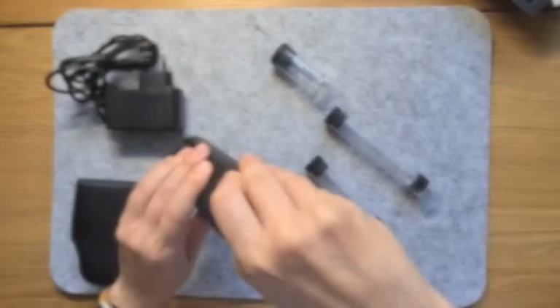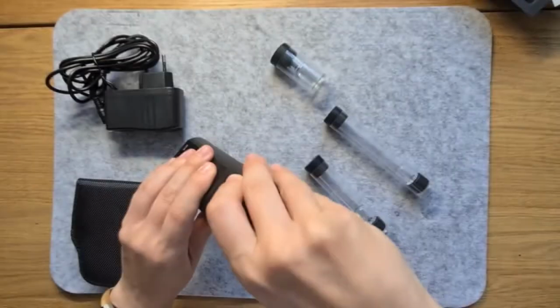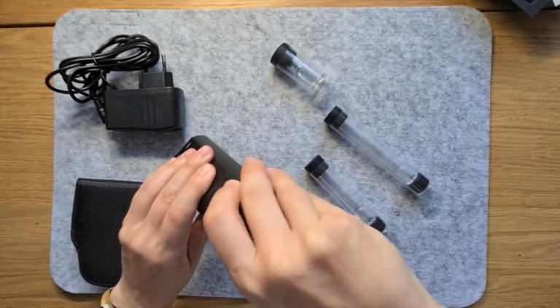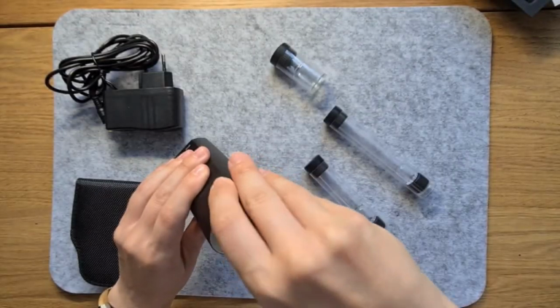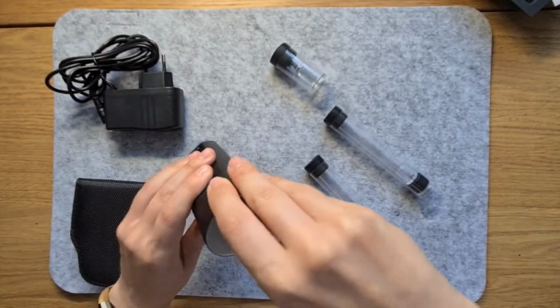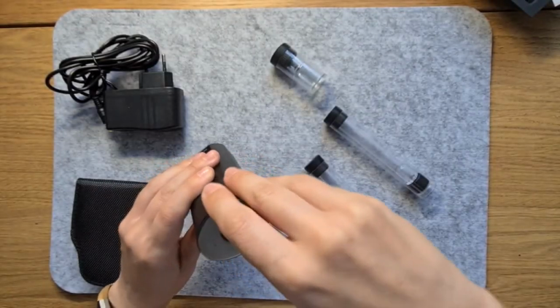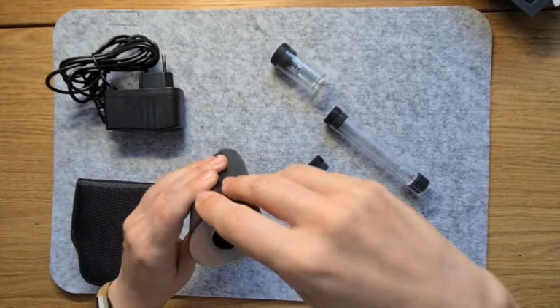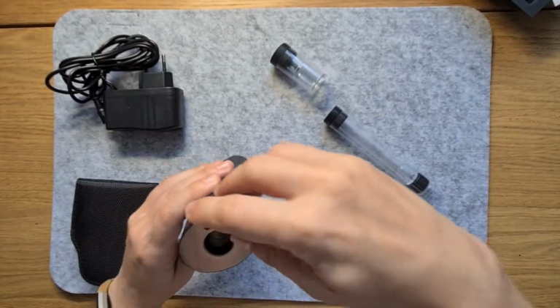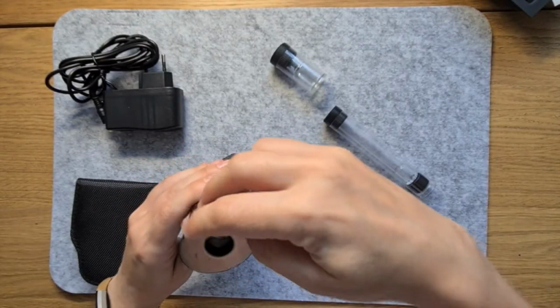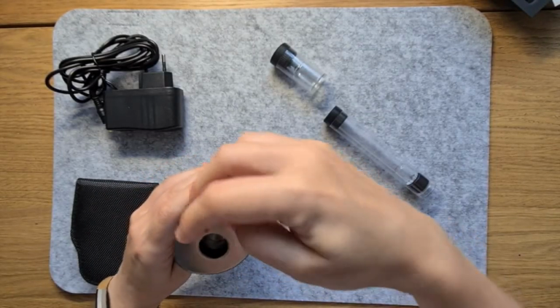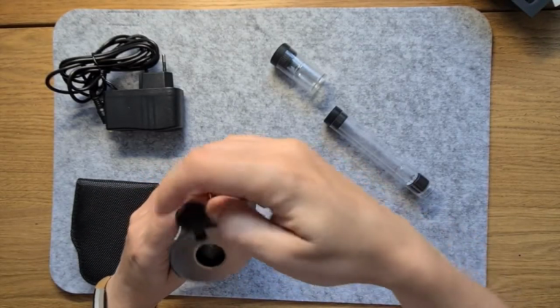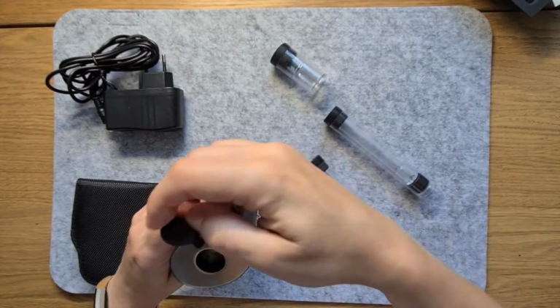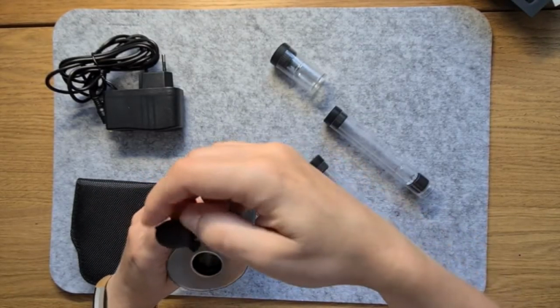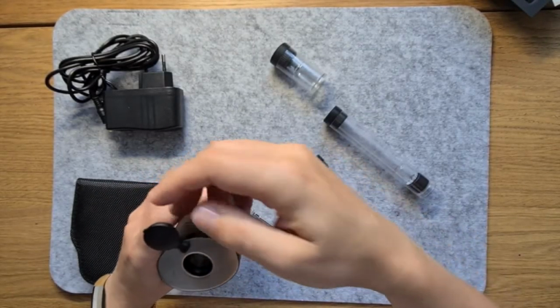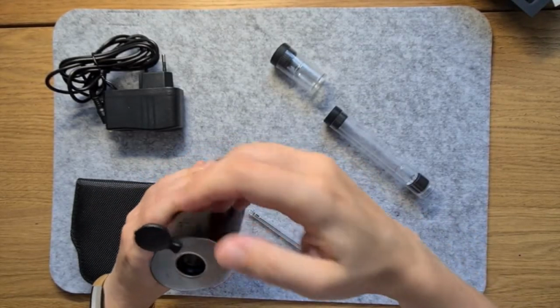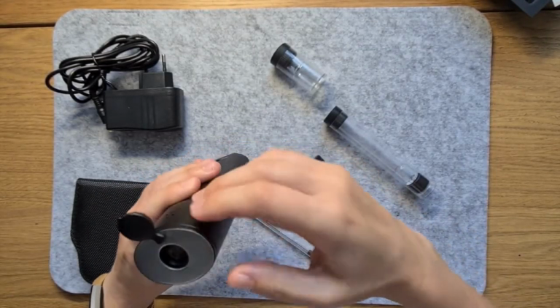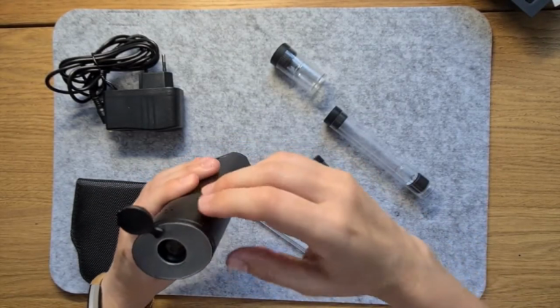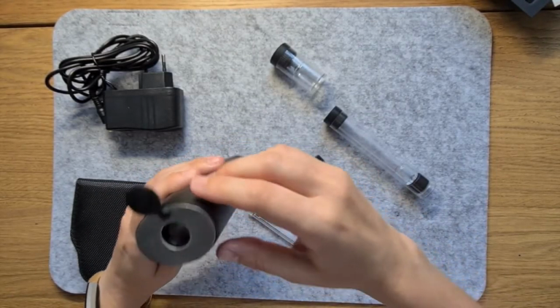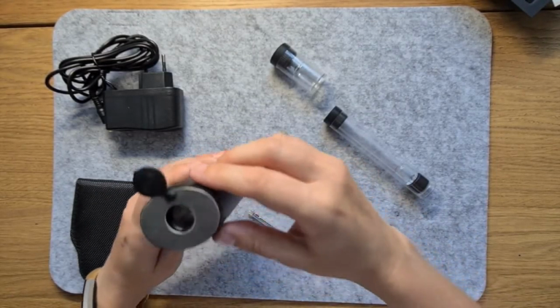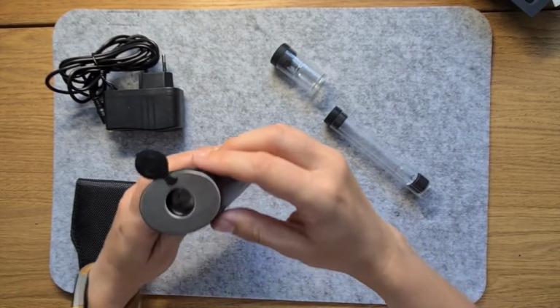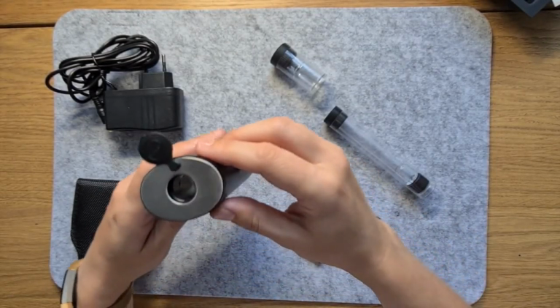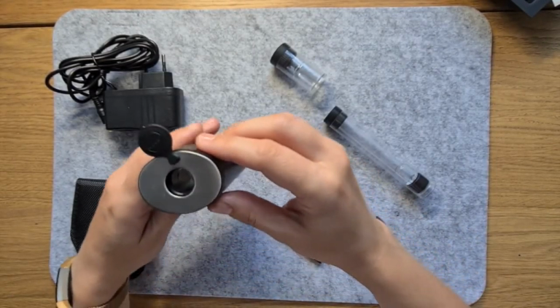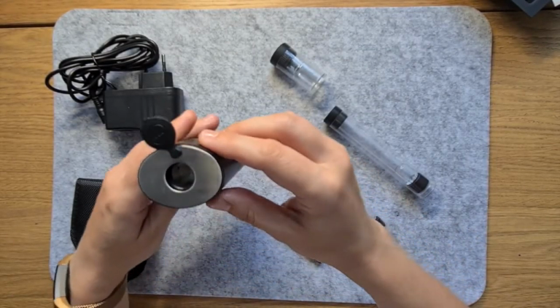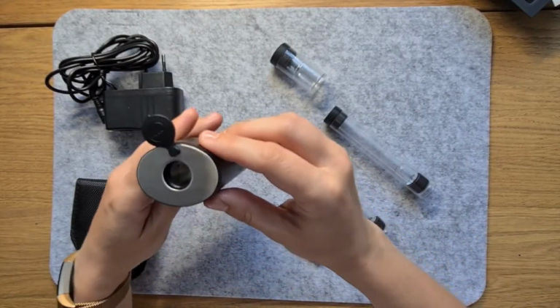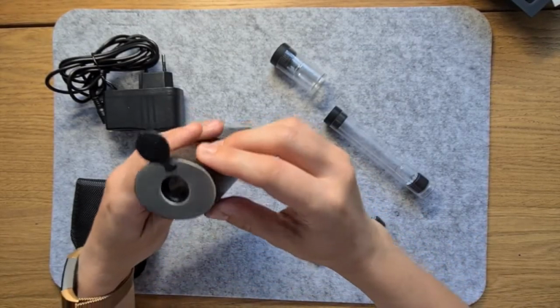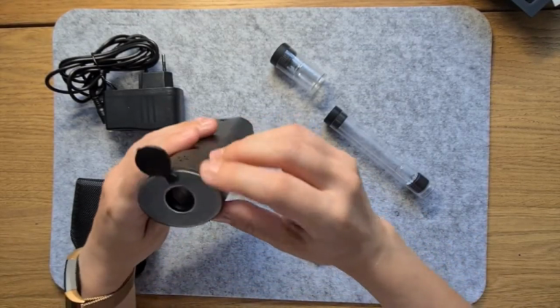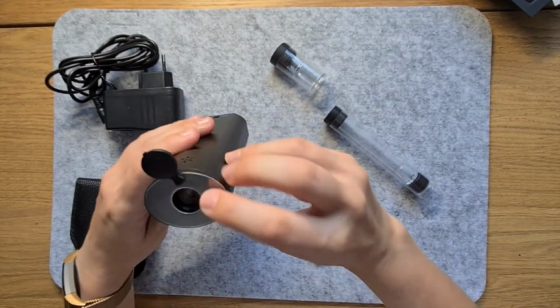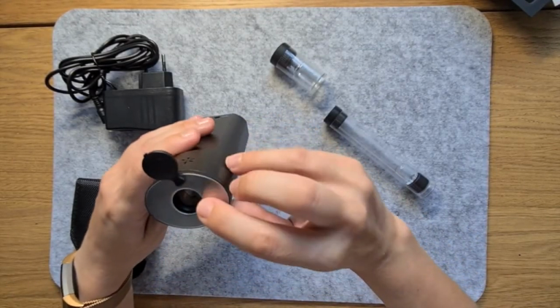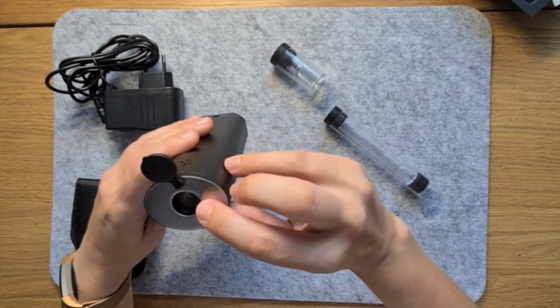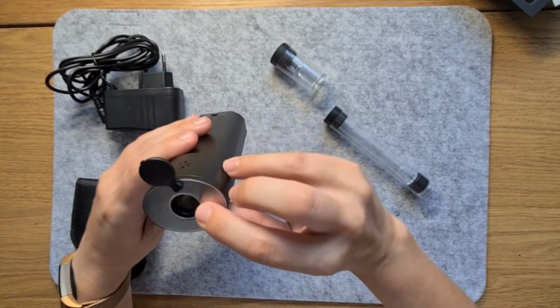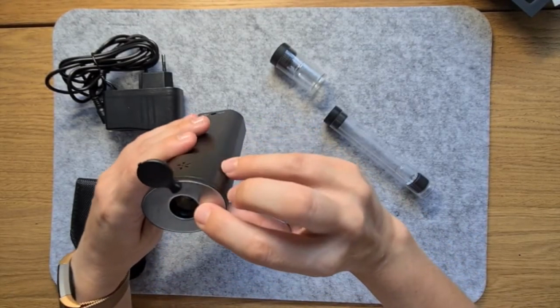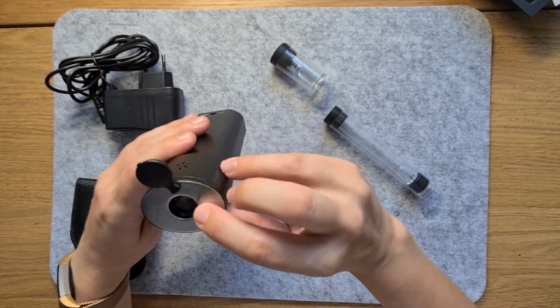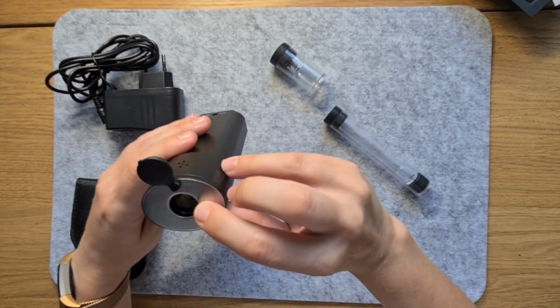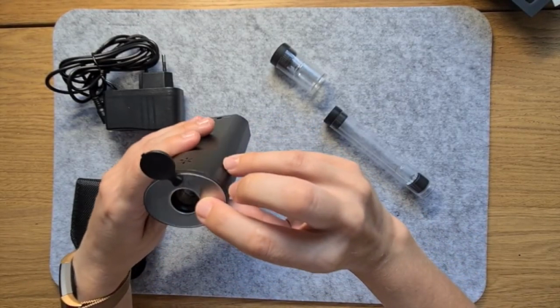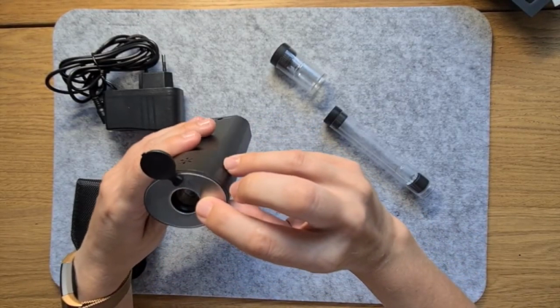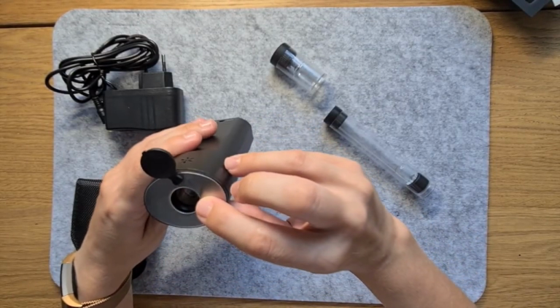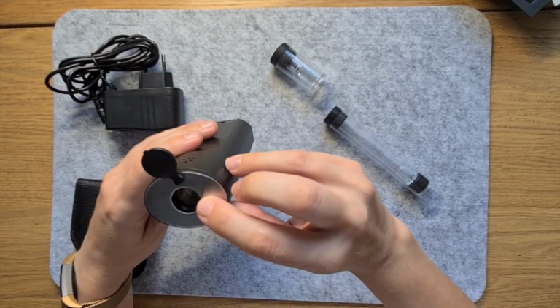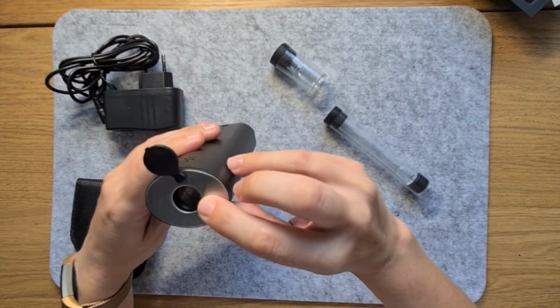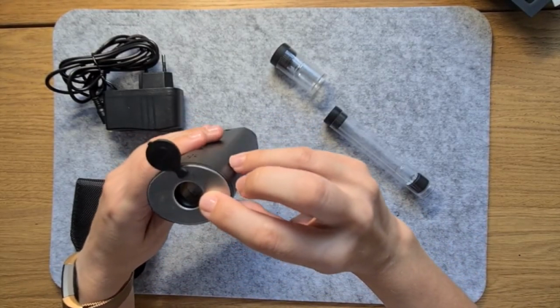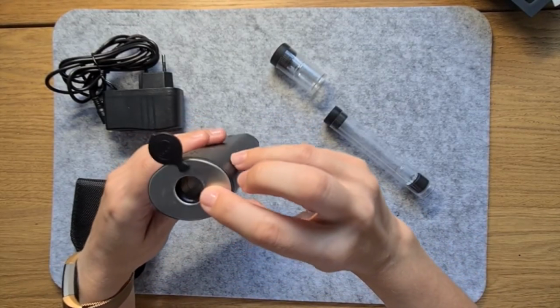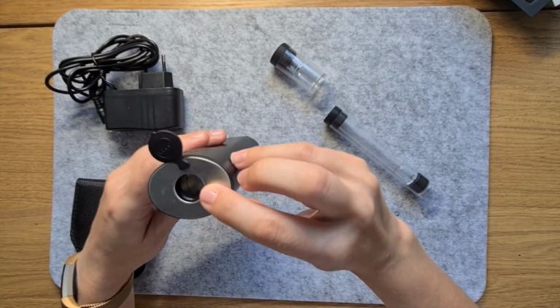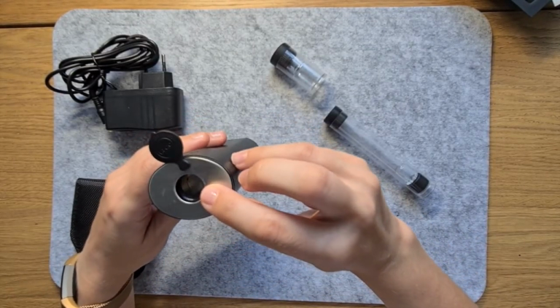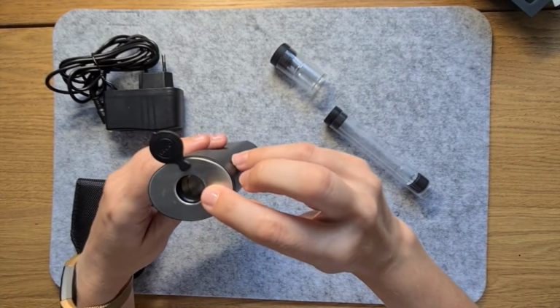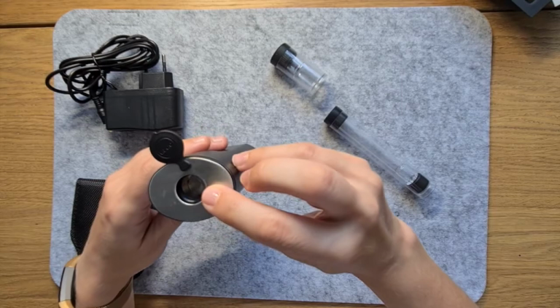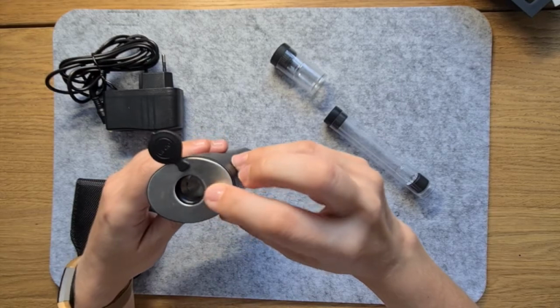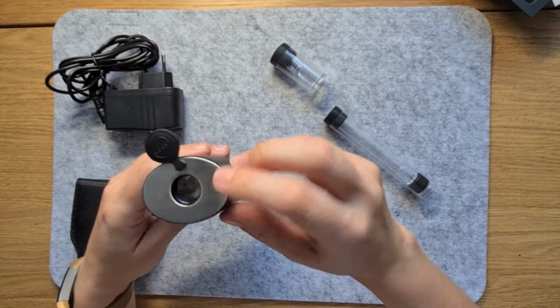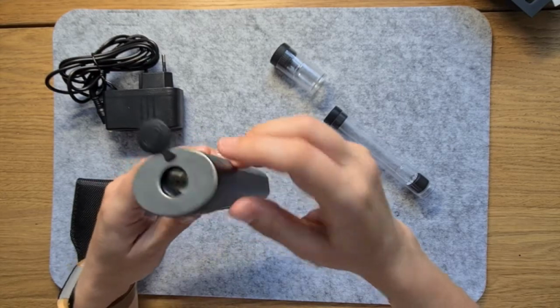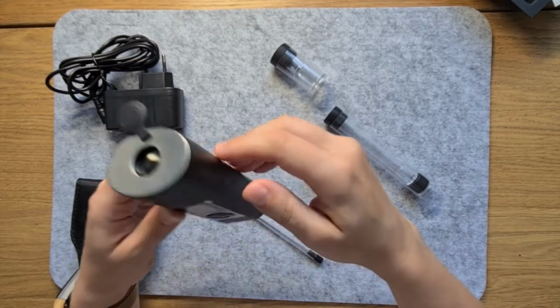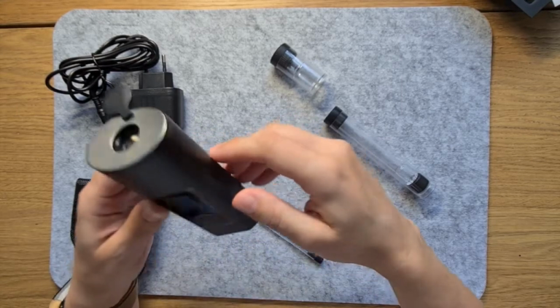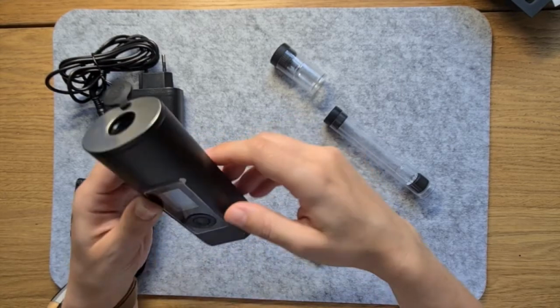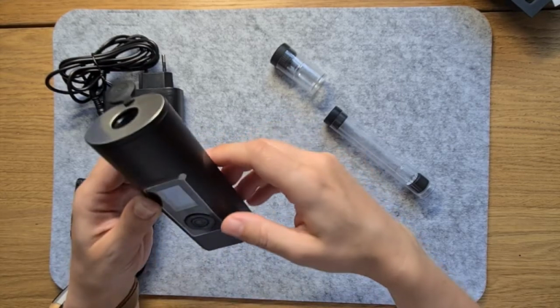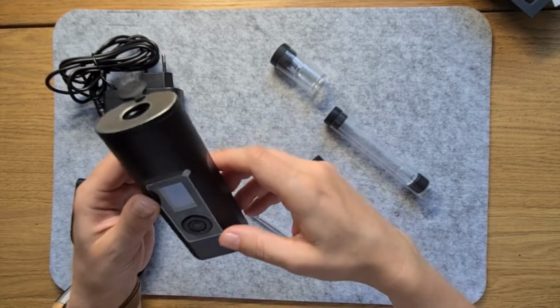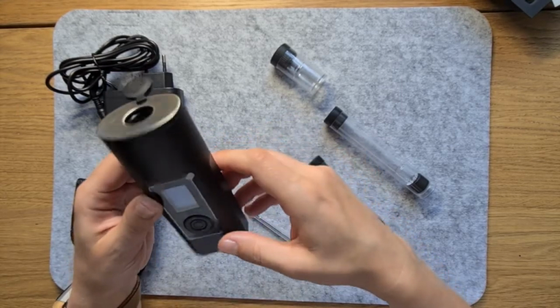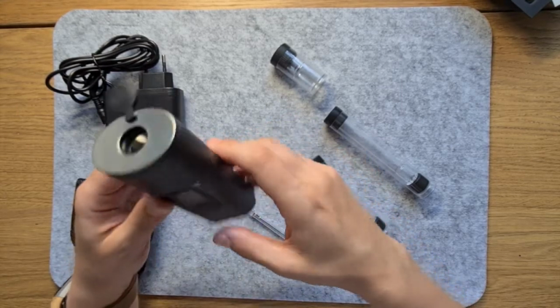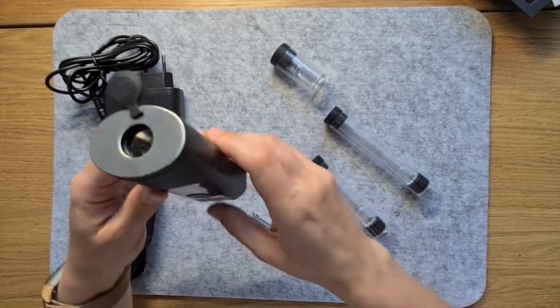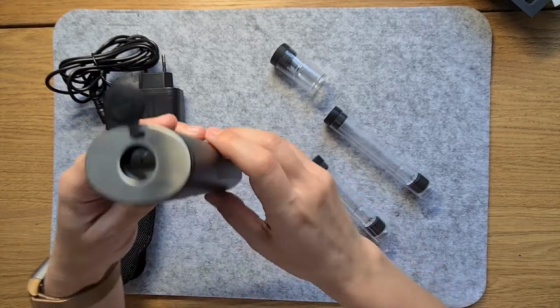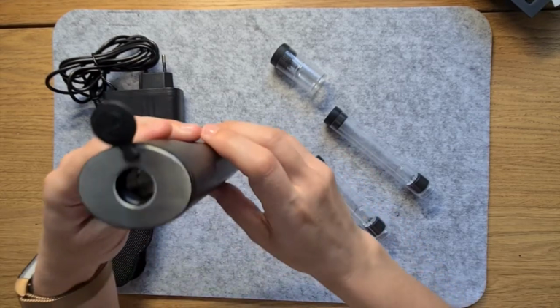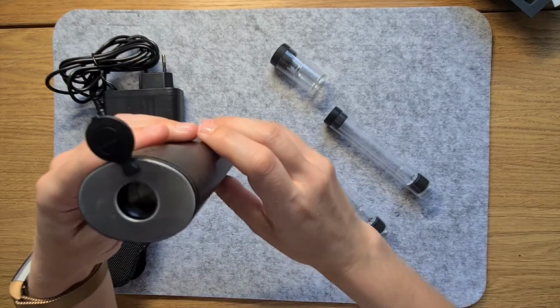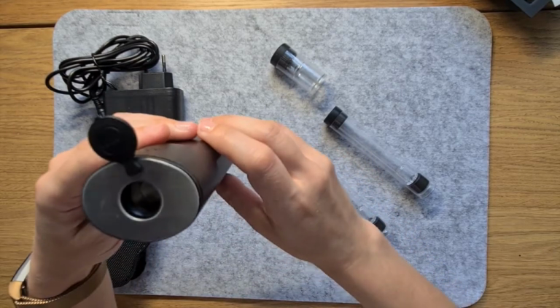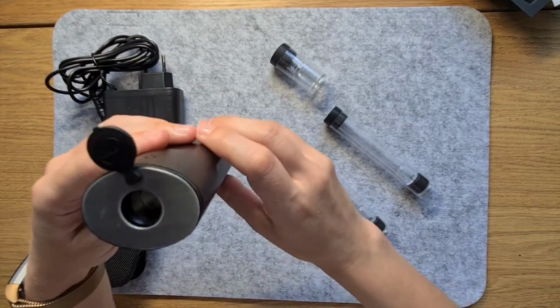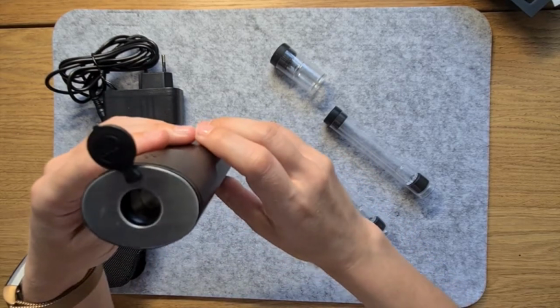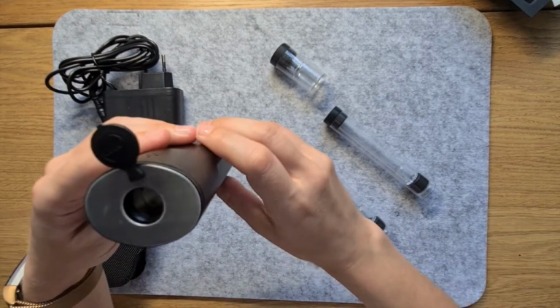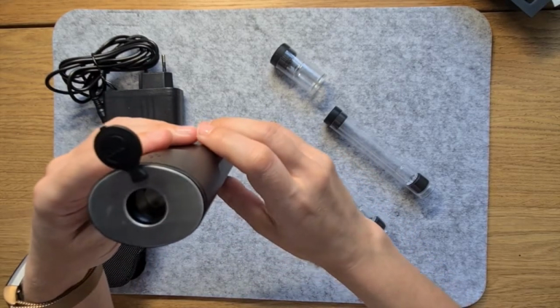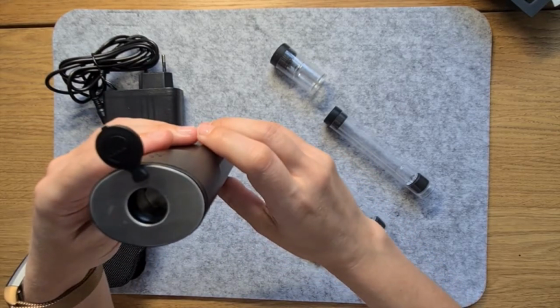At the top of this vaporiser is a rubber cap, which, when removed, reveals the oven, which the glass stems slot inside.